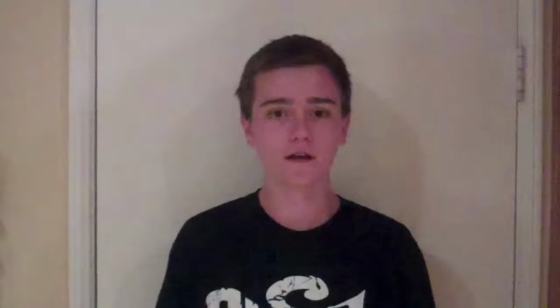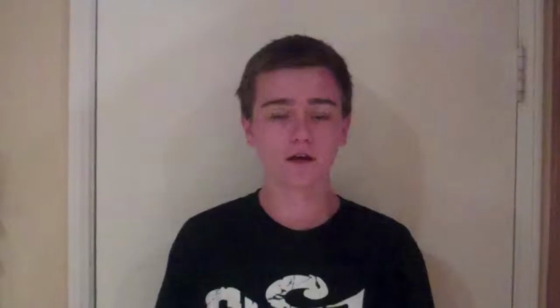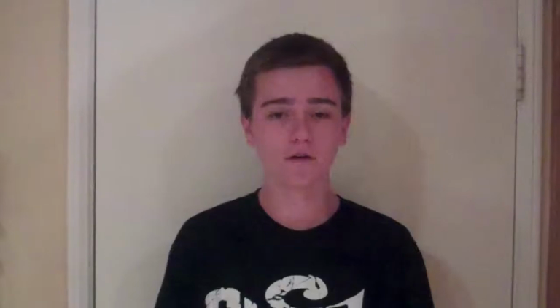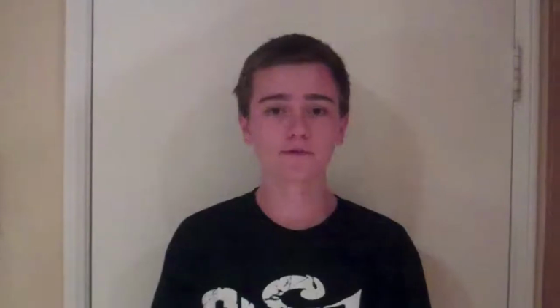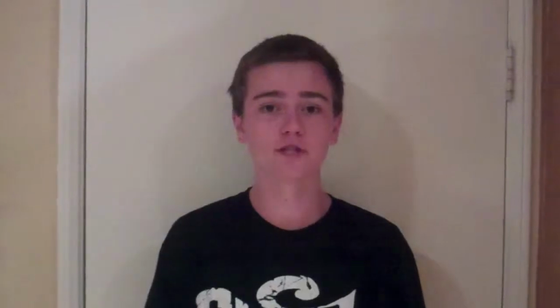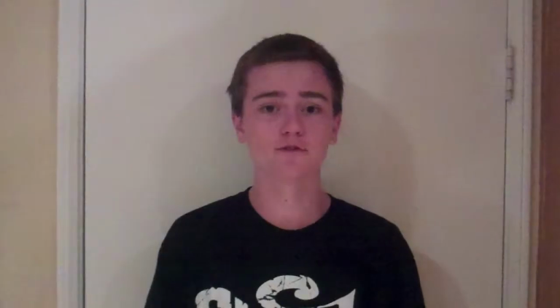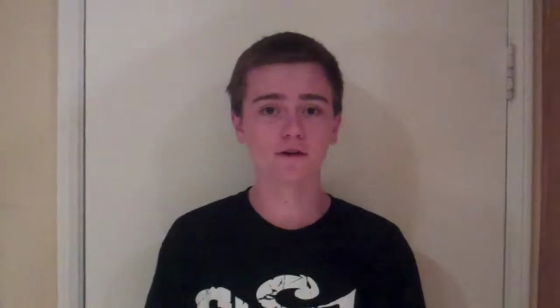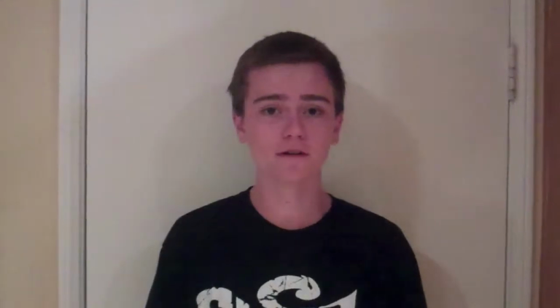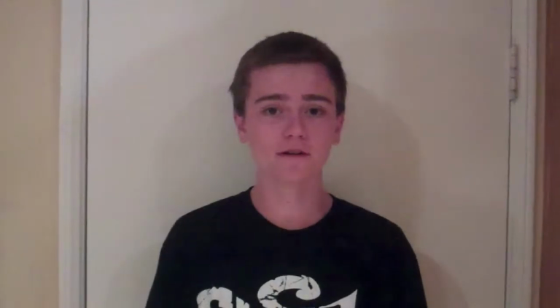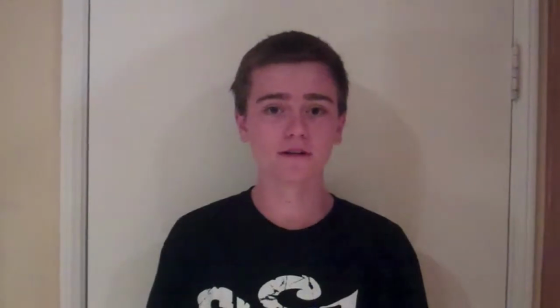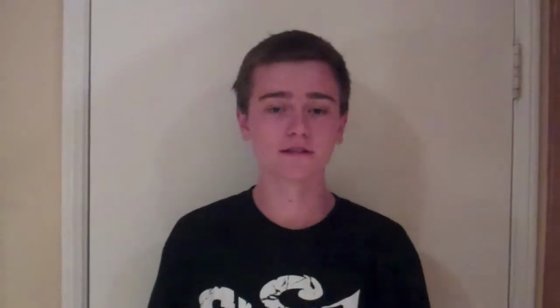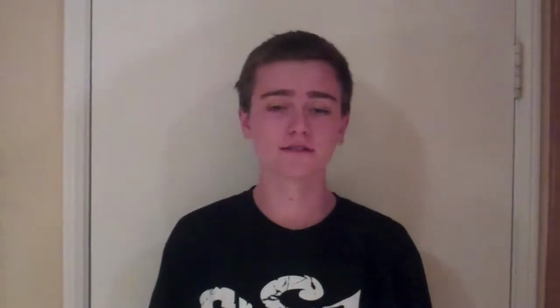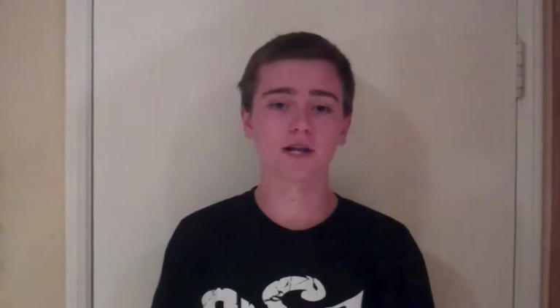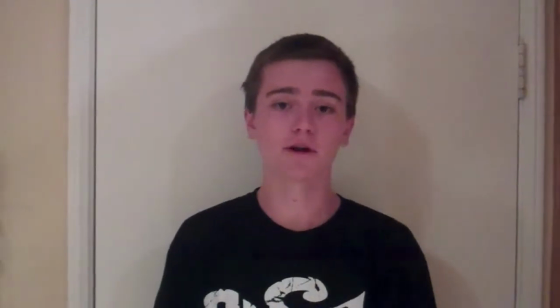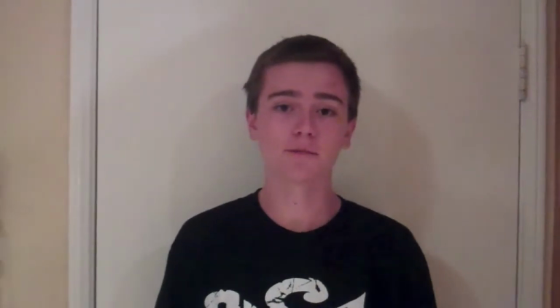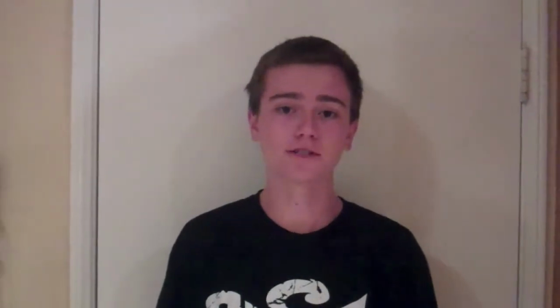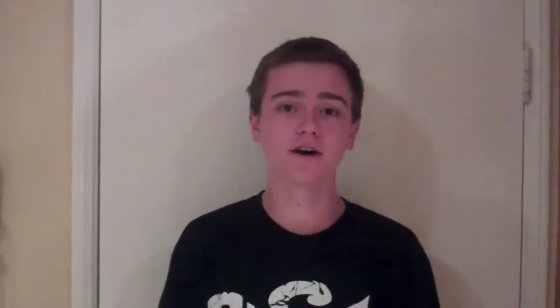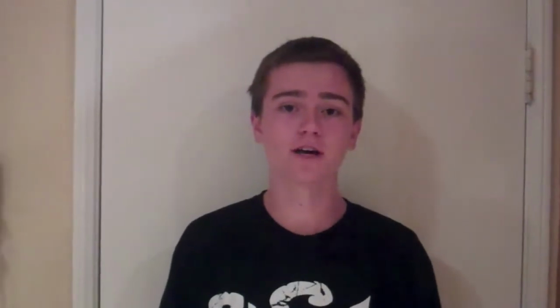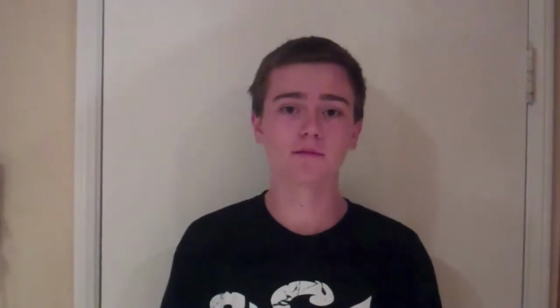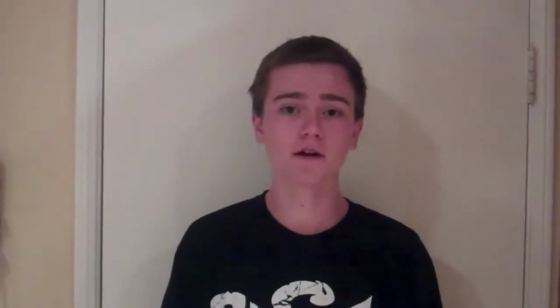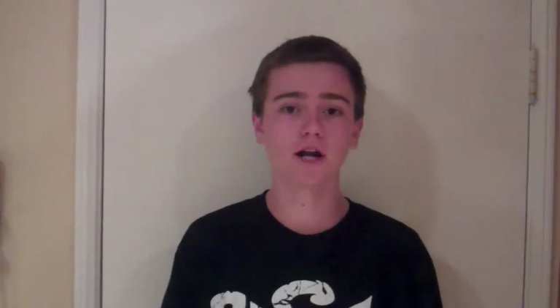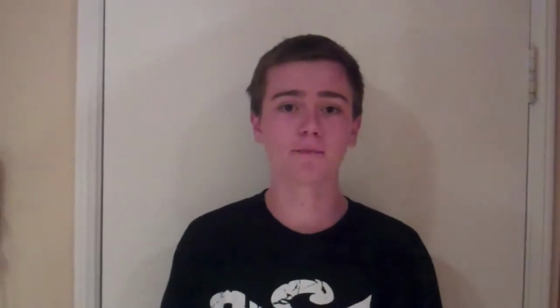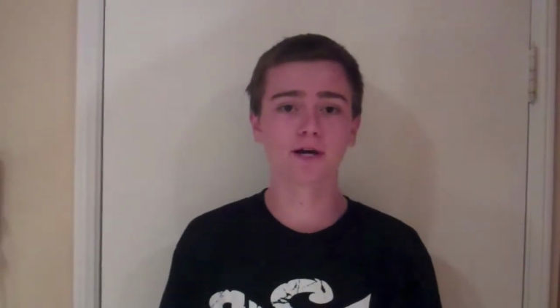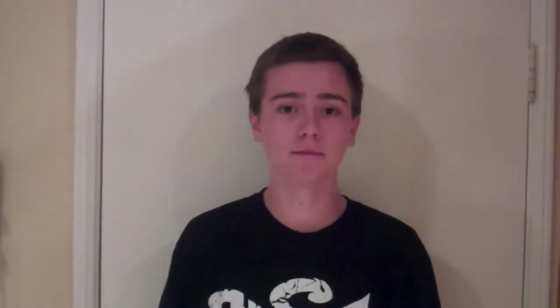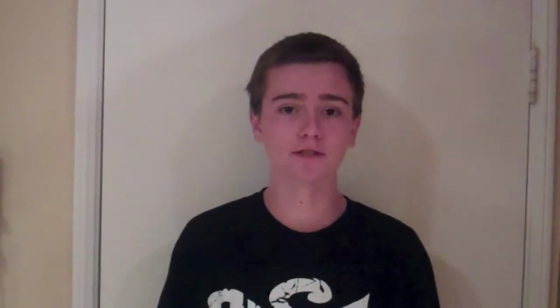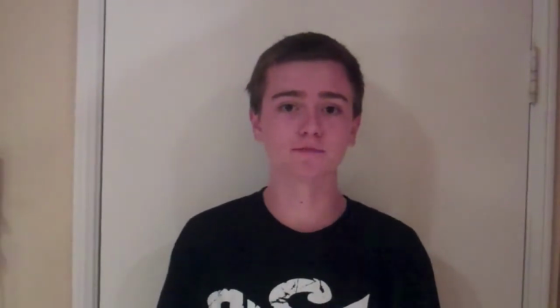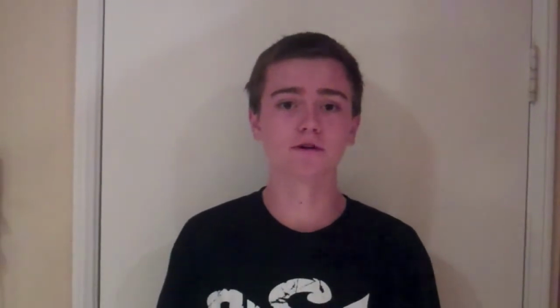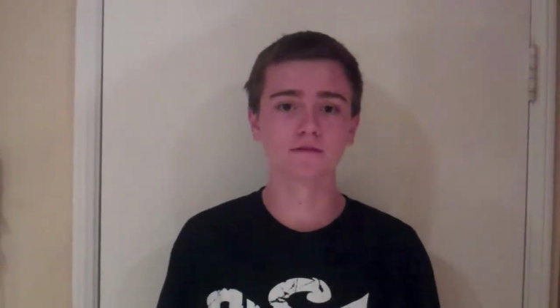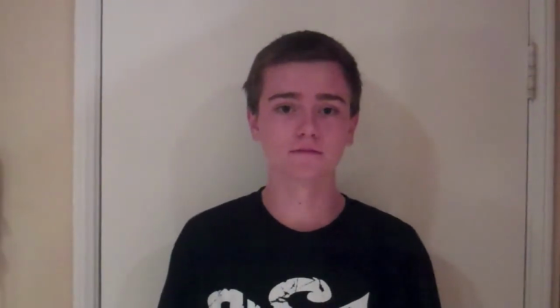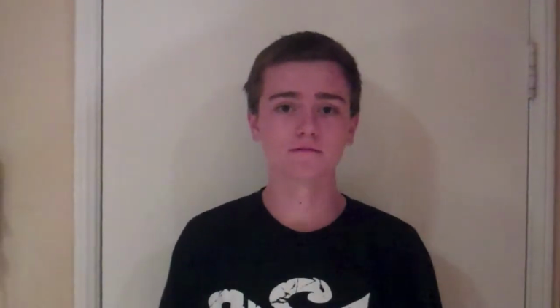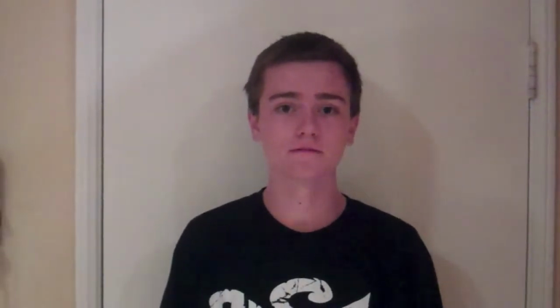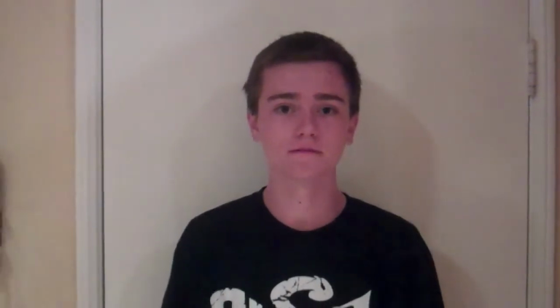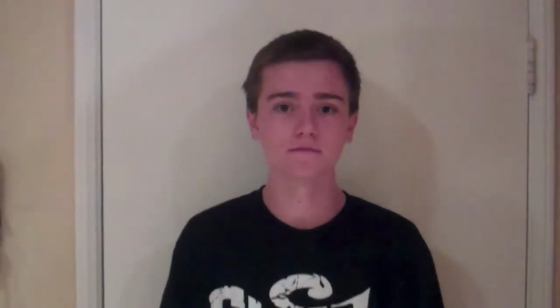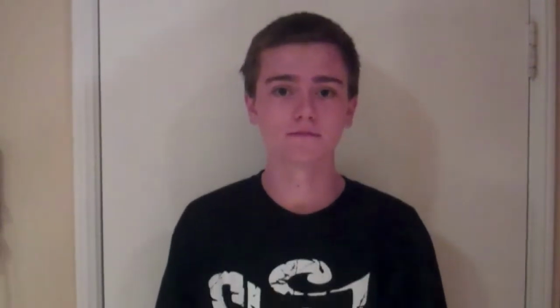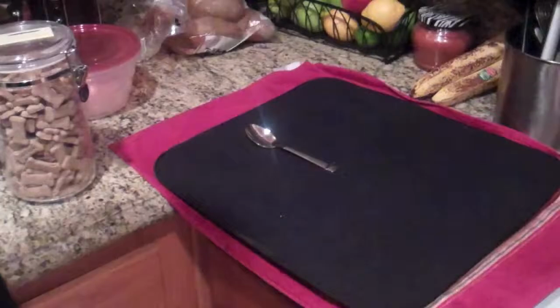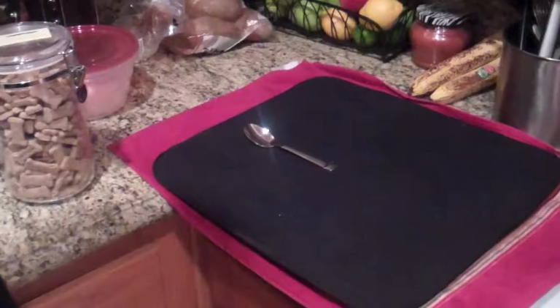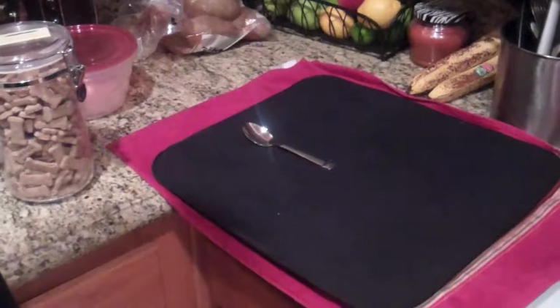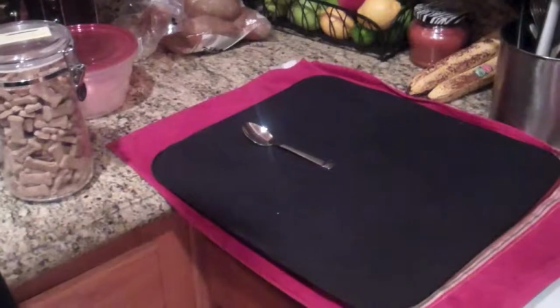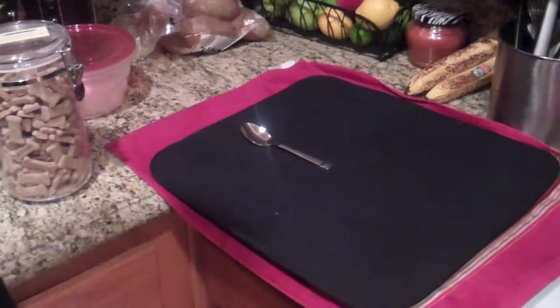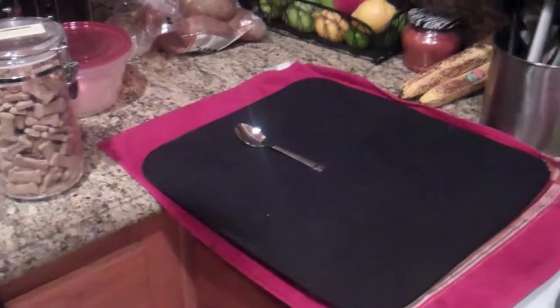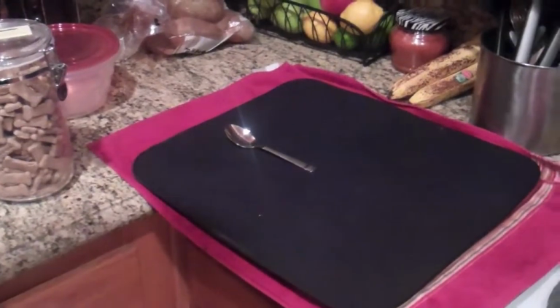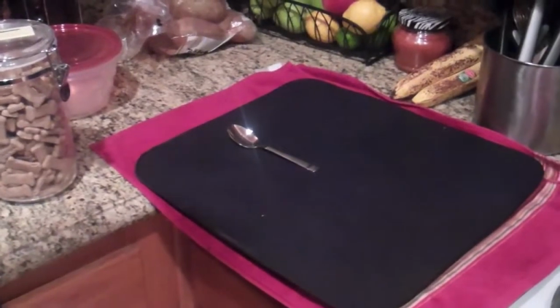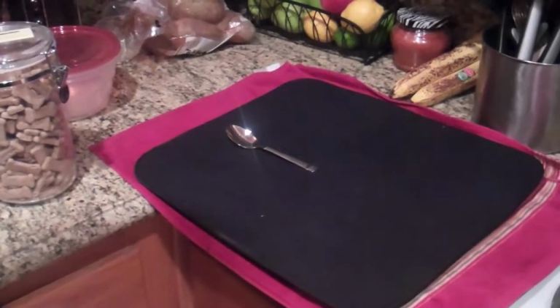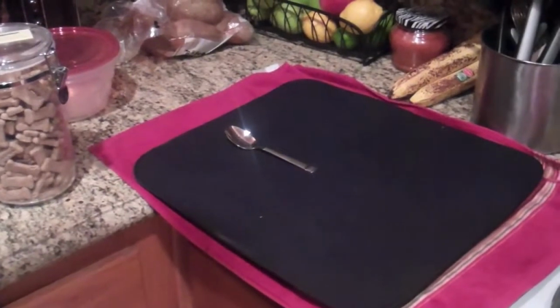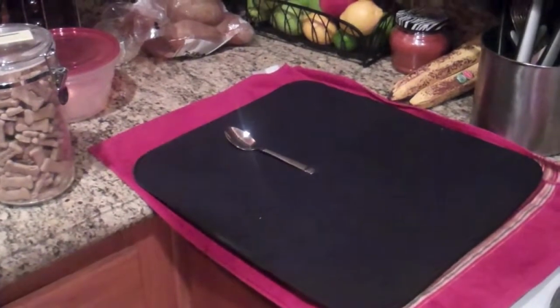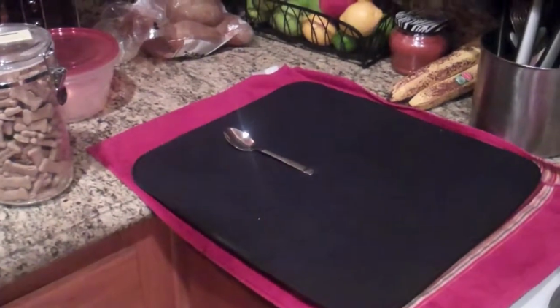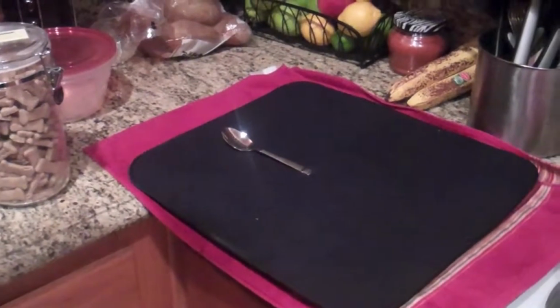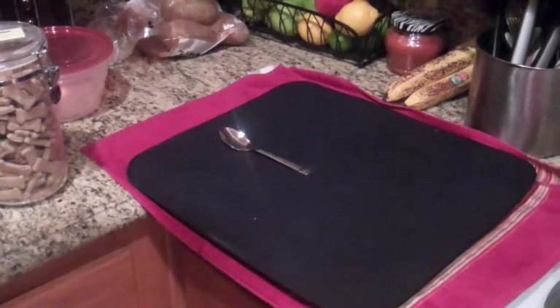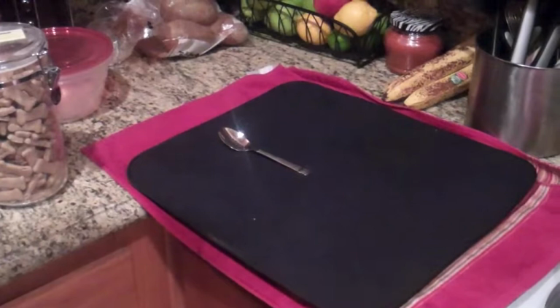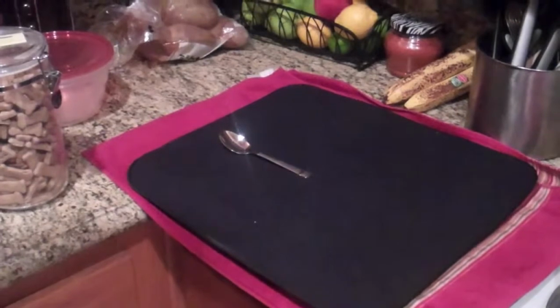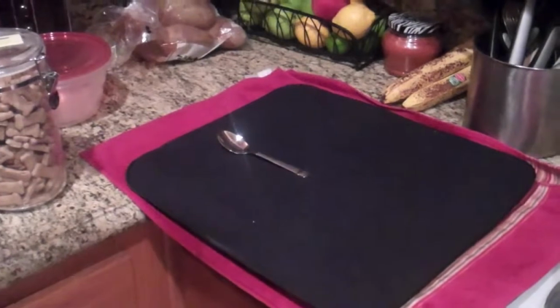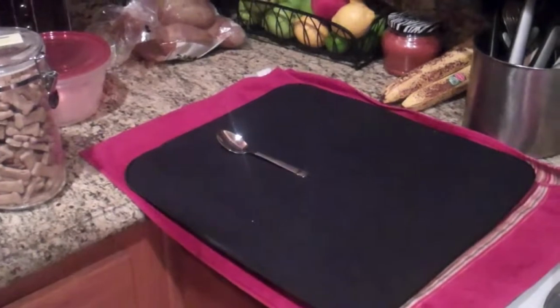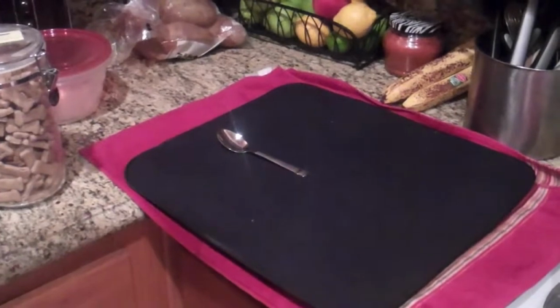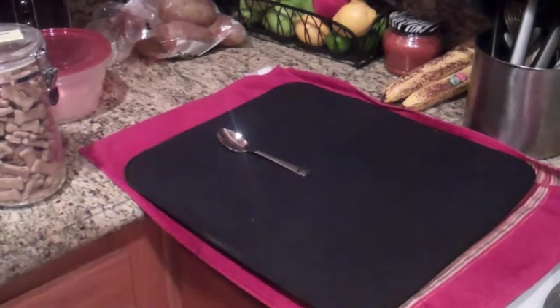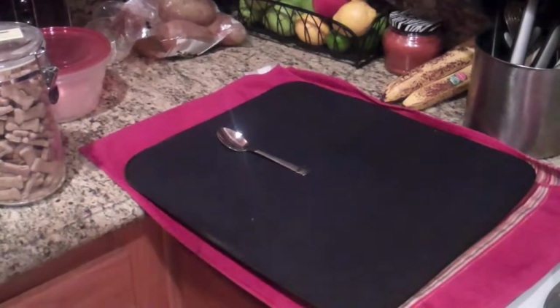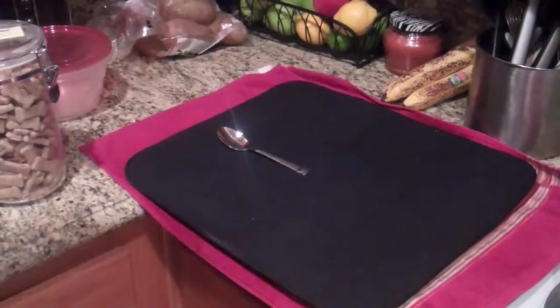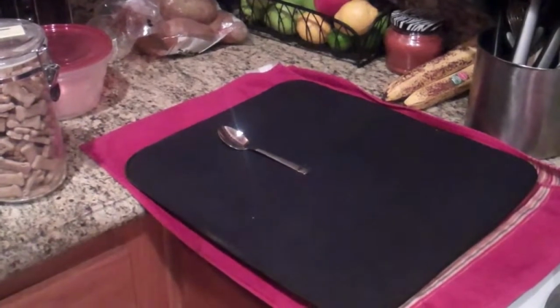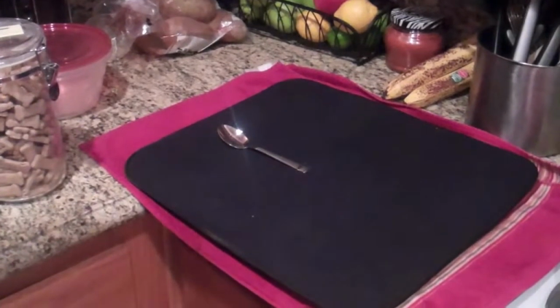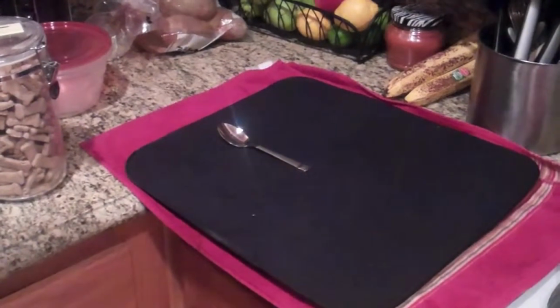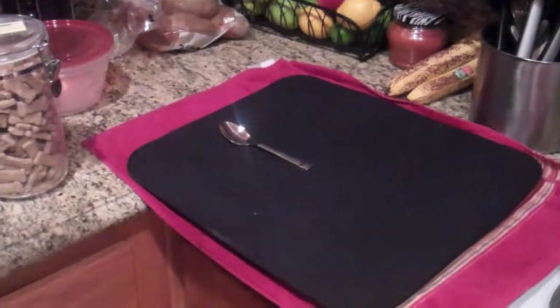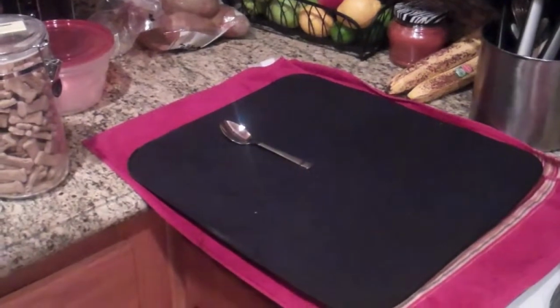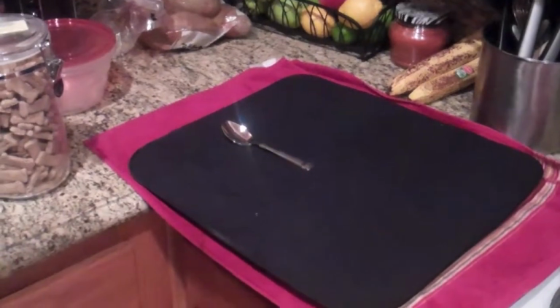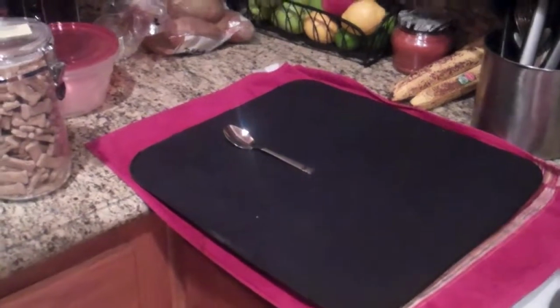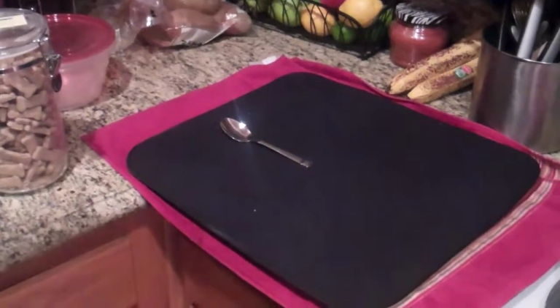Hello, I'm Chuck Fuller, and today we're going to be talking about how to pick up a spoon. So here you have your selected spoon on your selected surface that you wish to move it on.